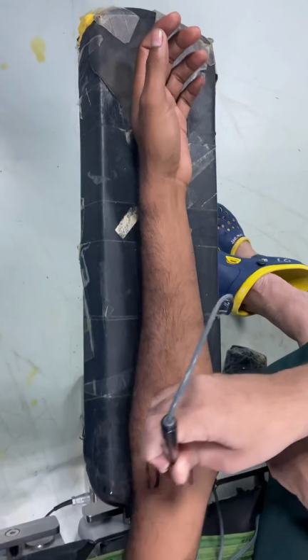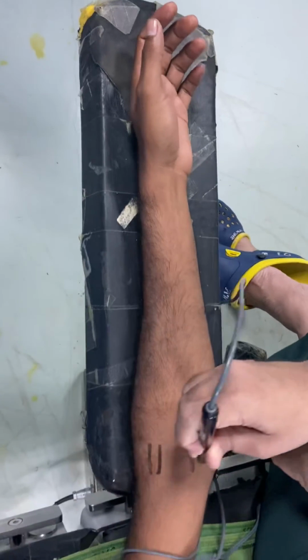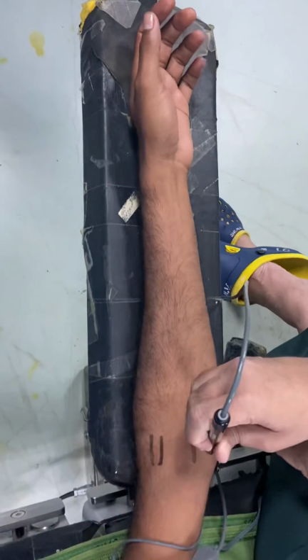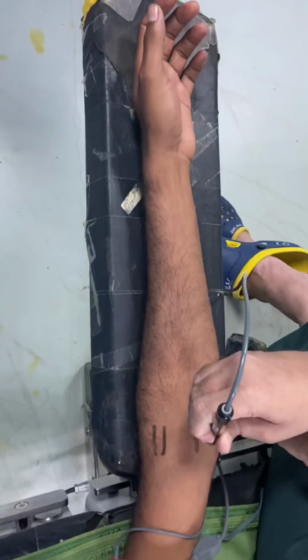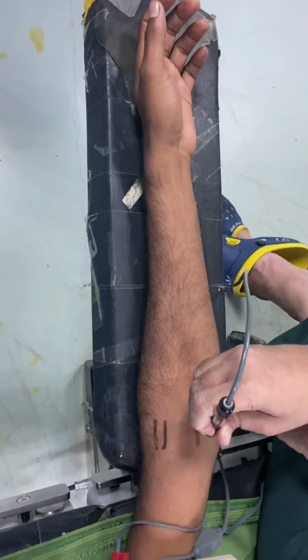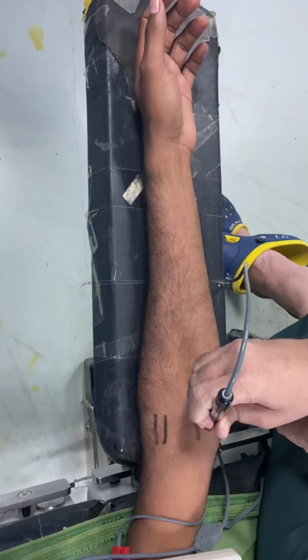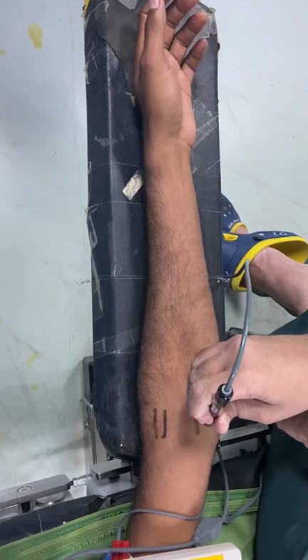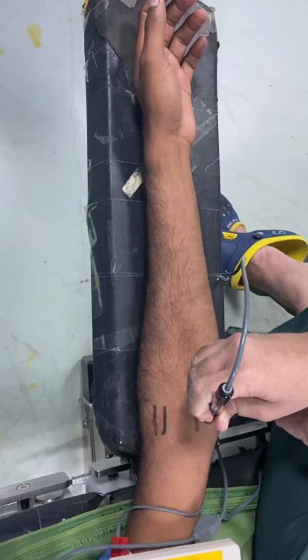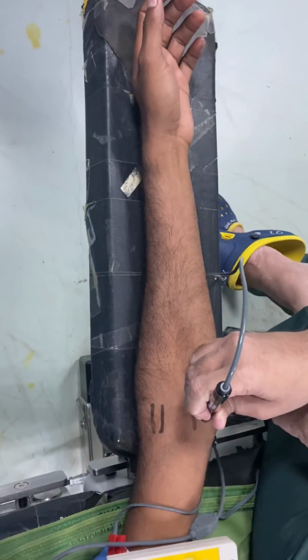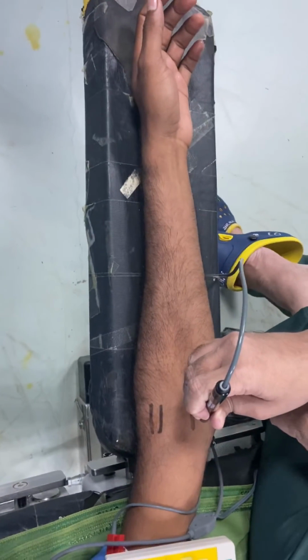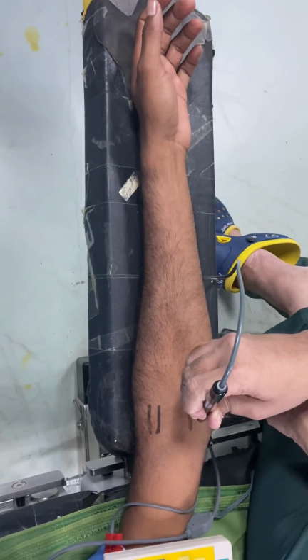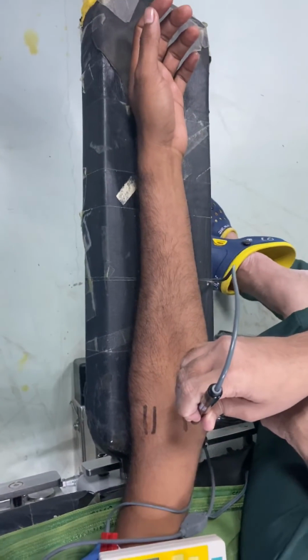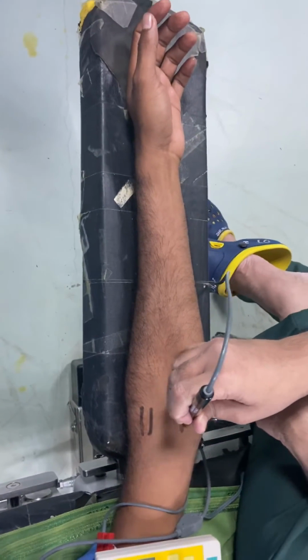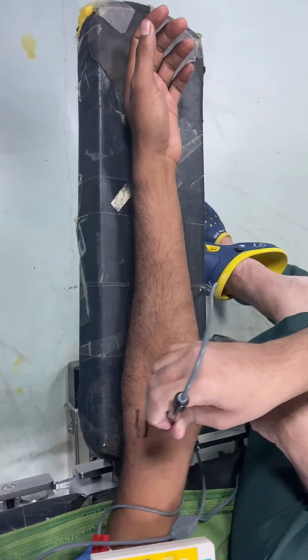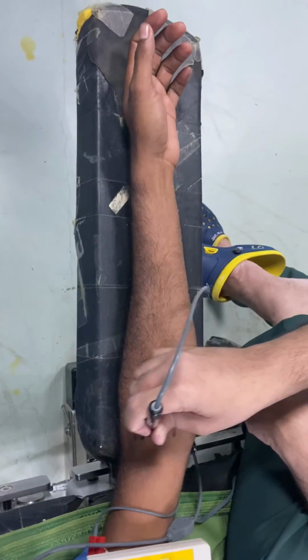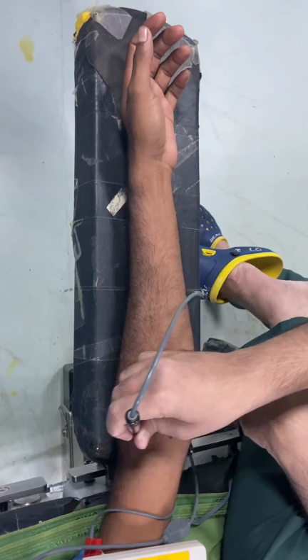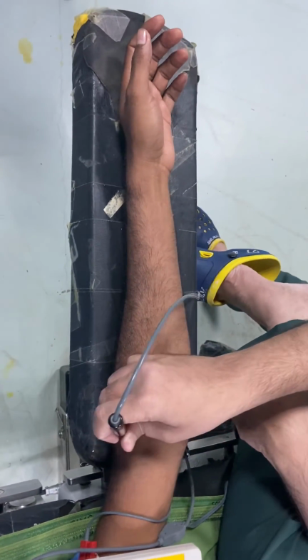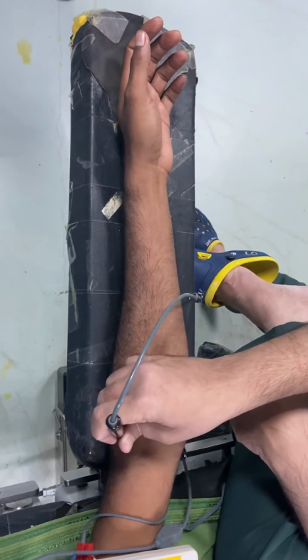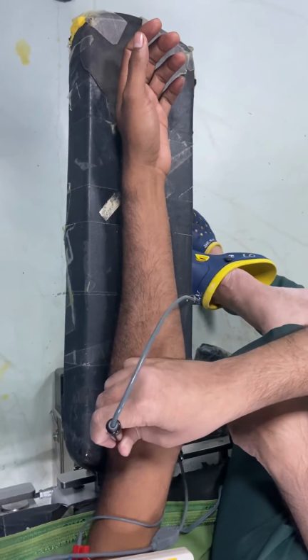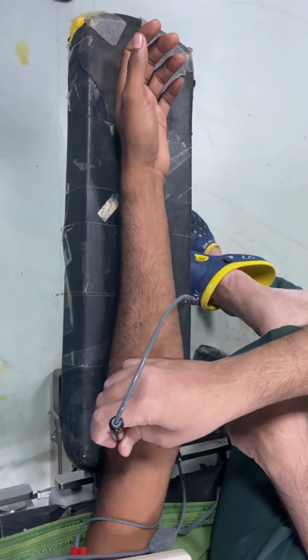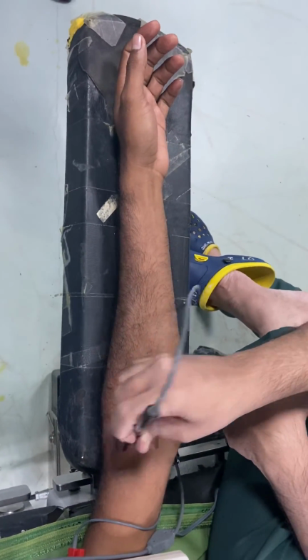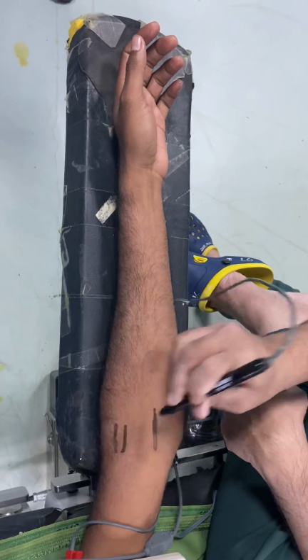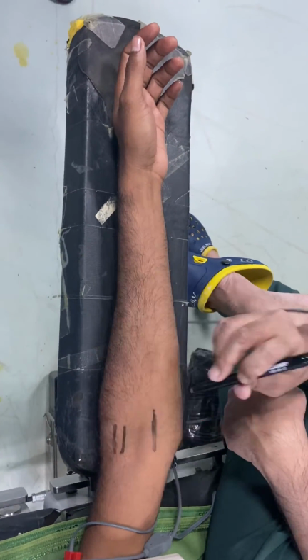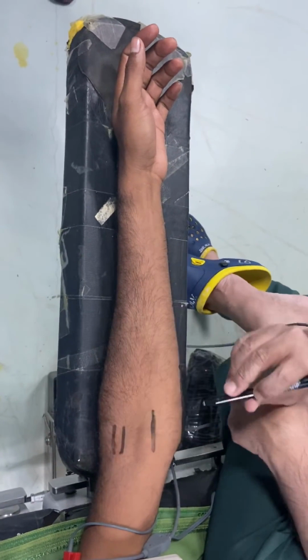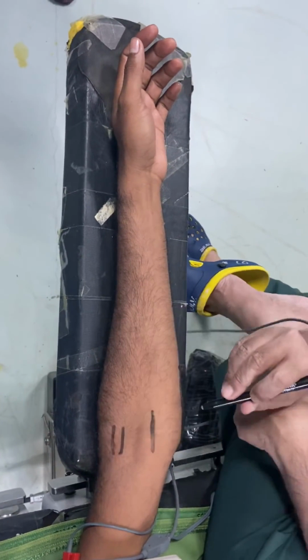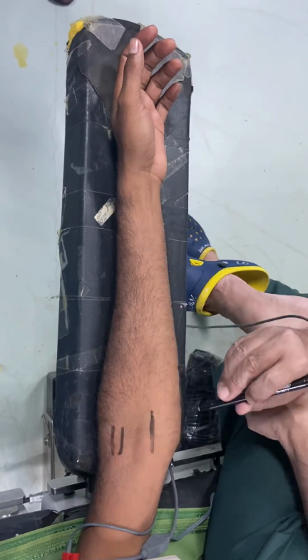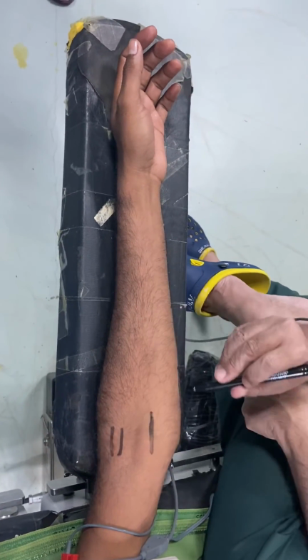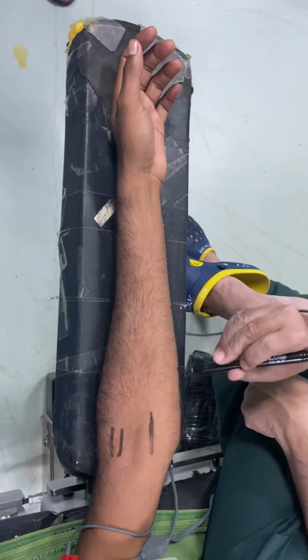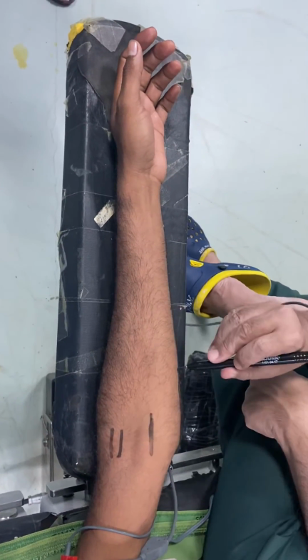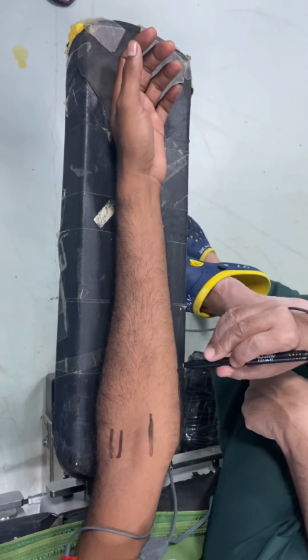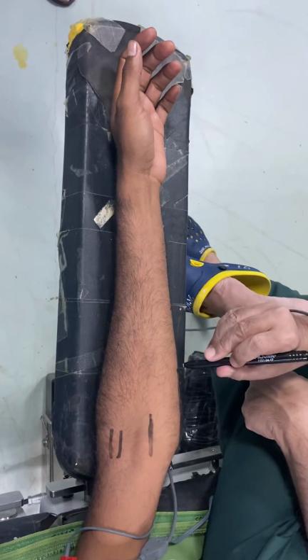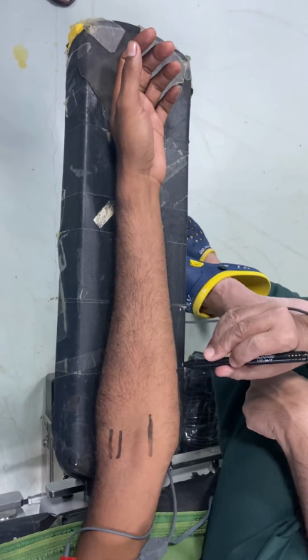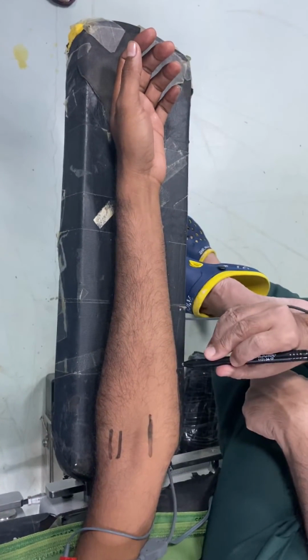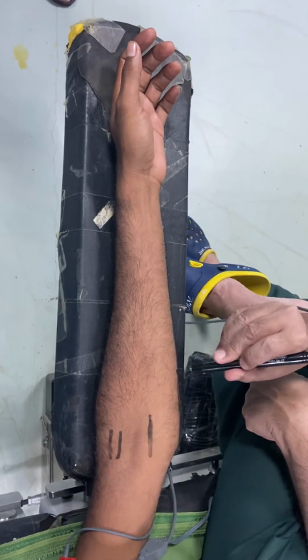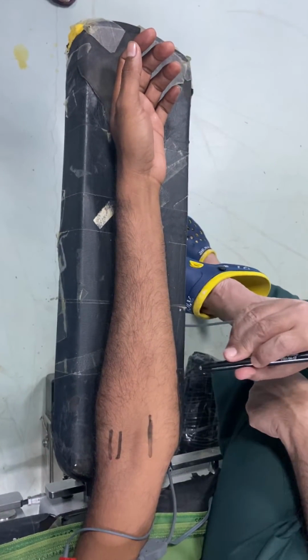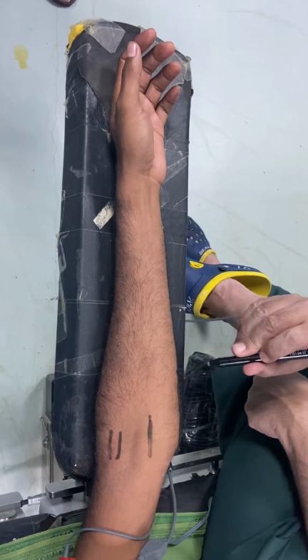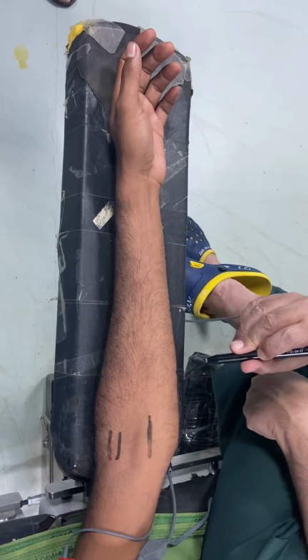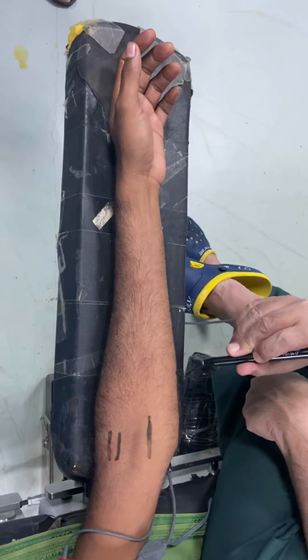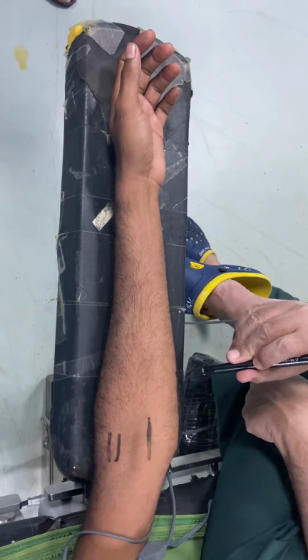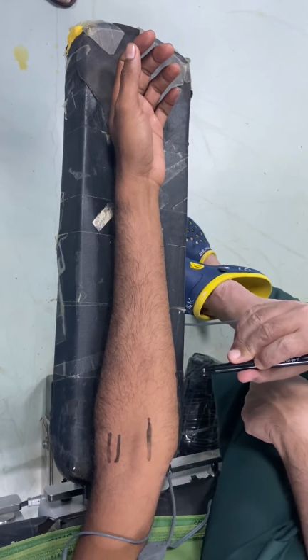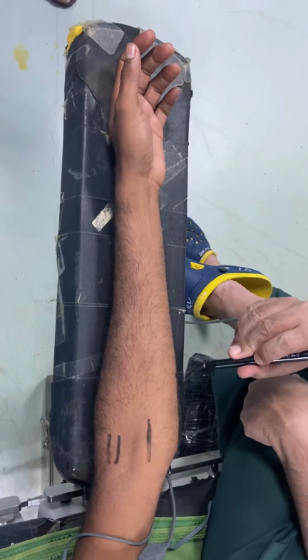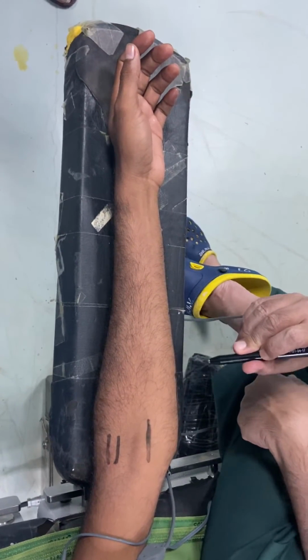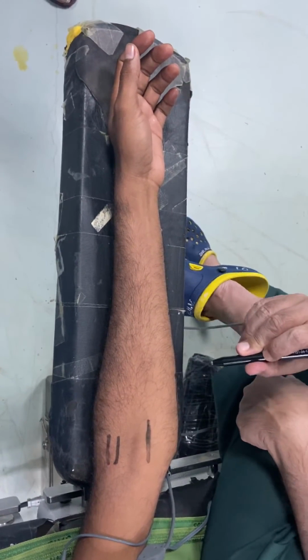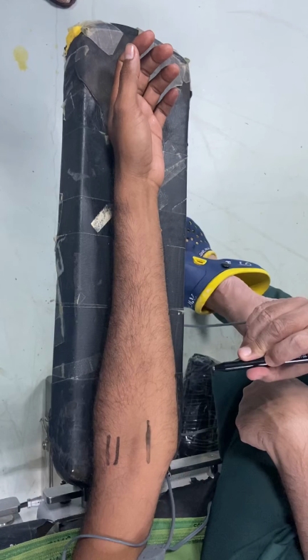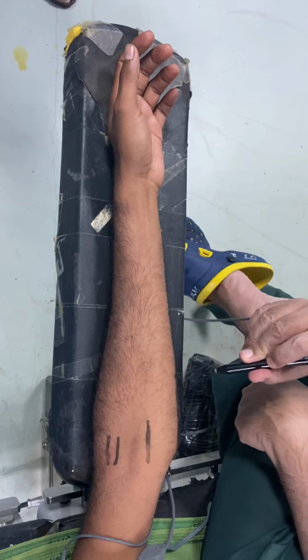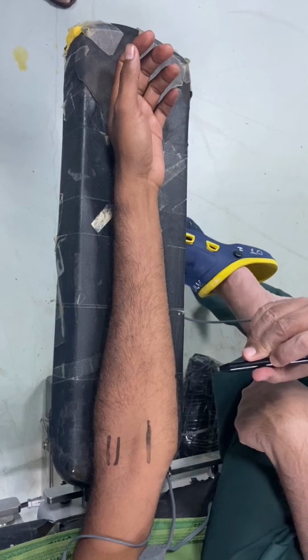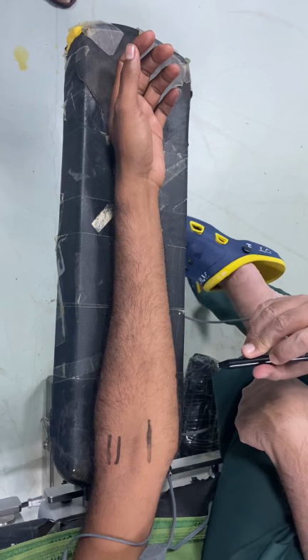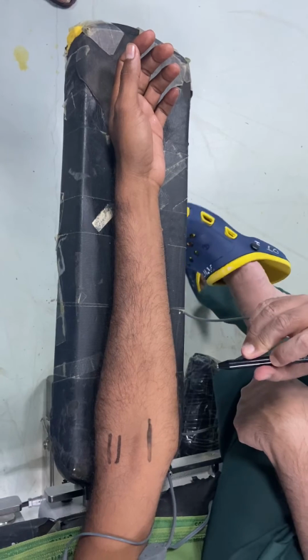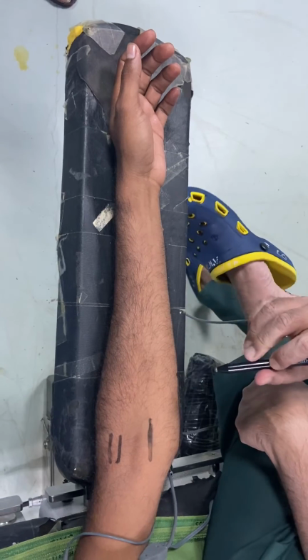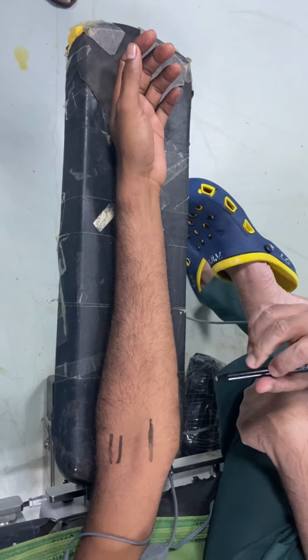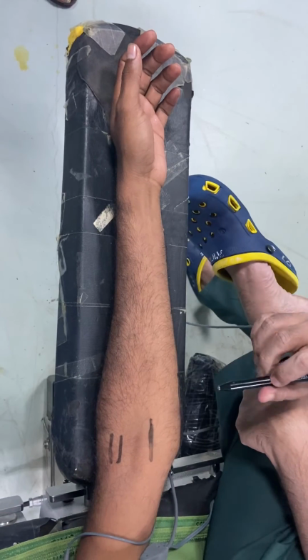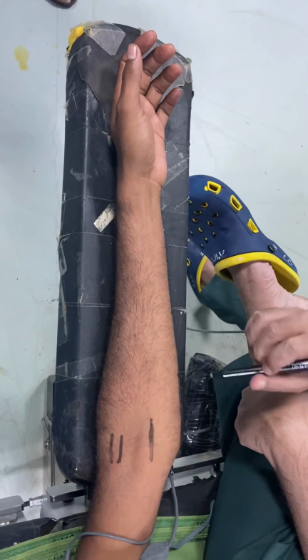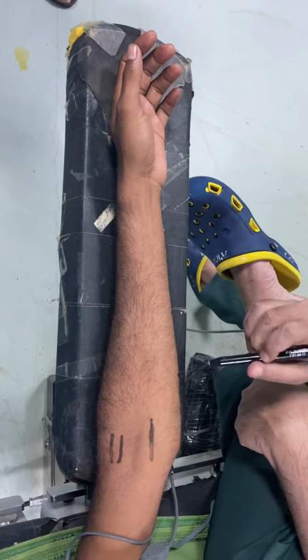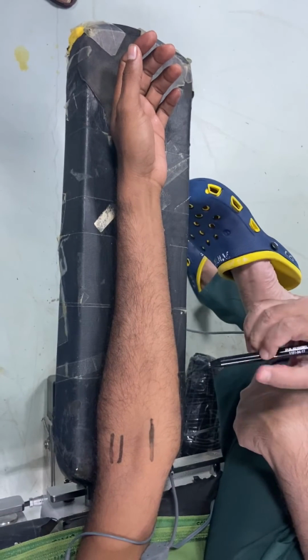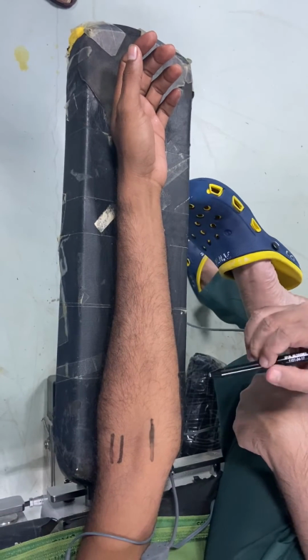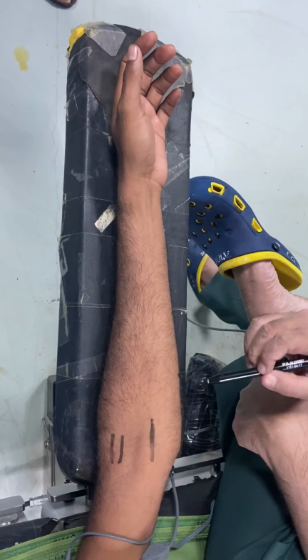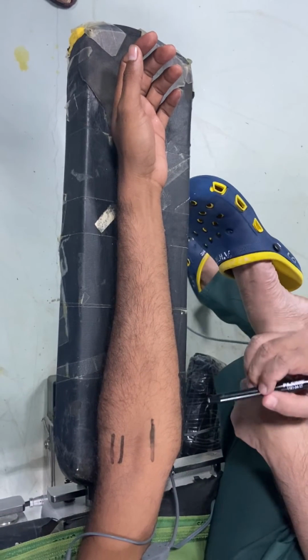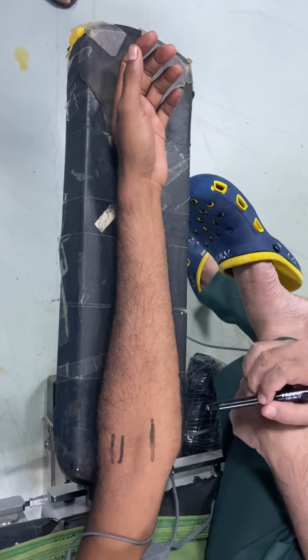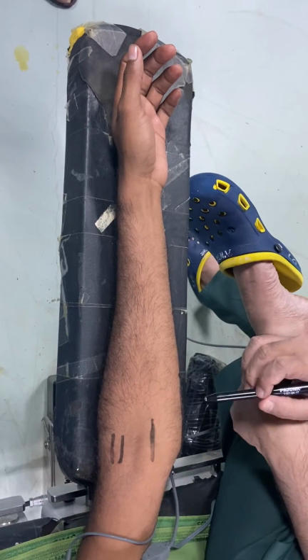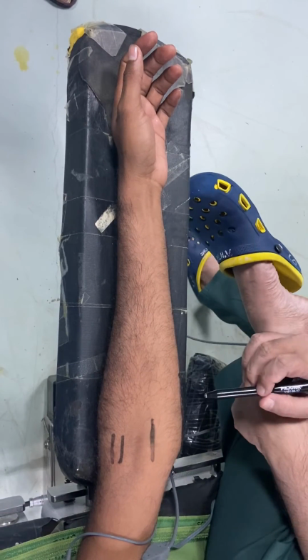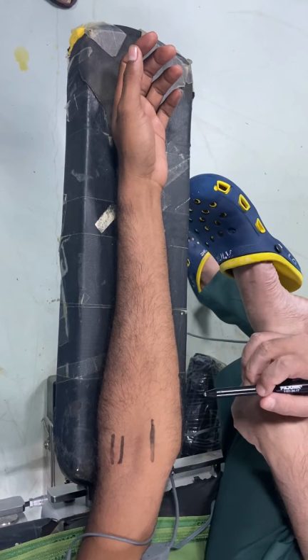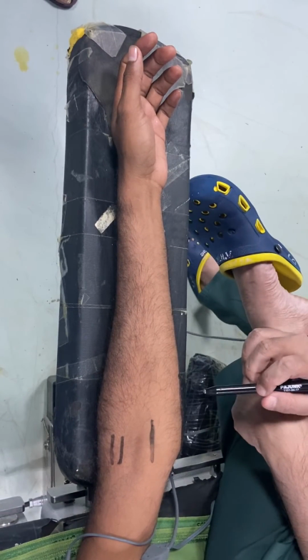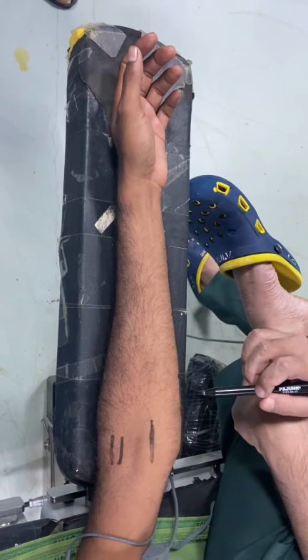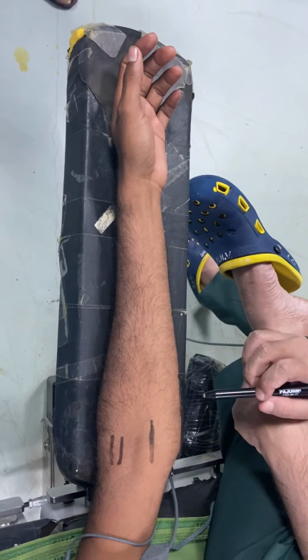So to summarize: median nerve at the elbow, radial nerve at the elbow, and ulnar nerve just below the elbow. This is how you can perform these distal nerve blocks. Thank you.